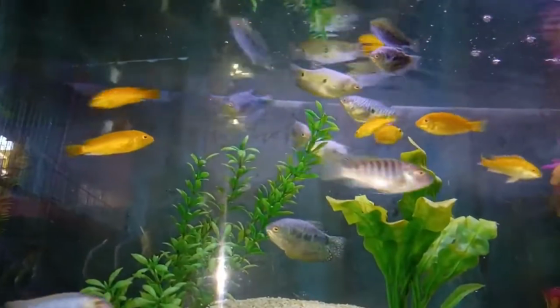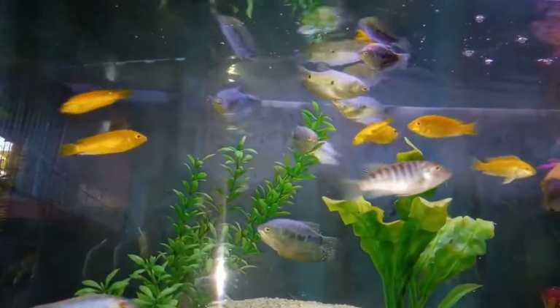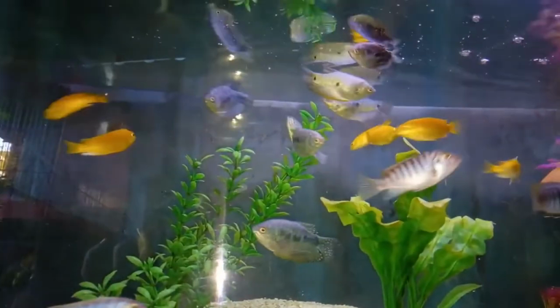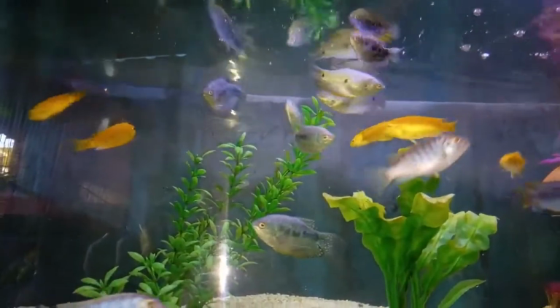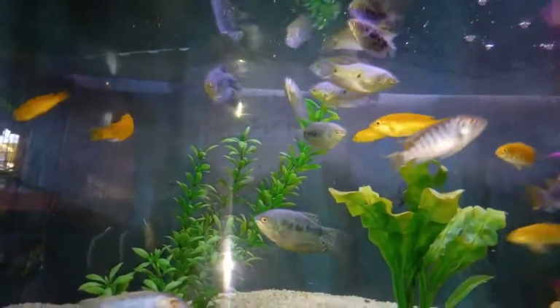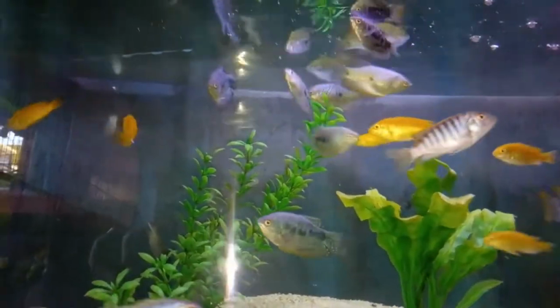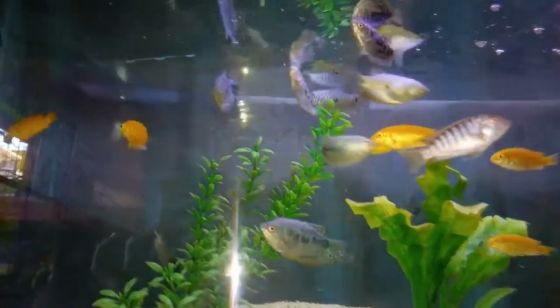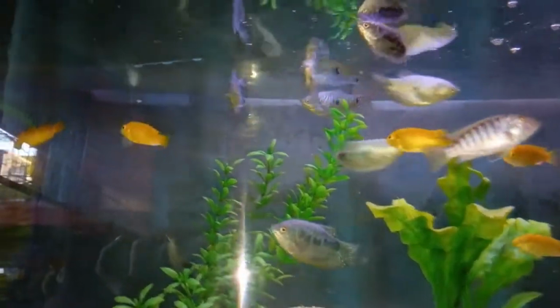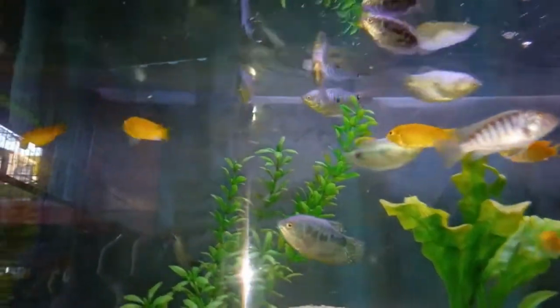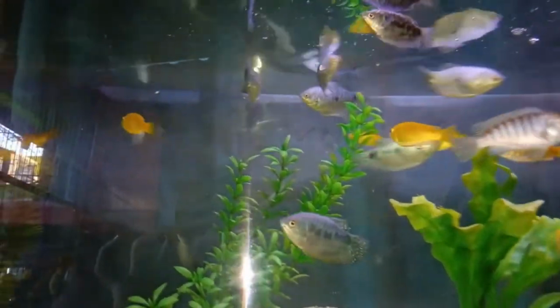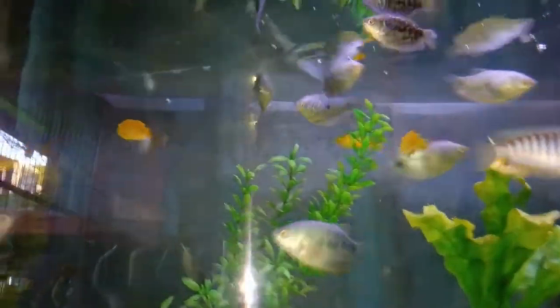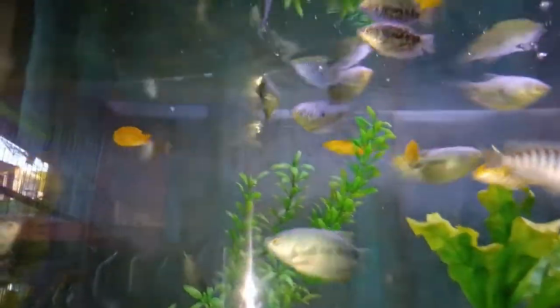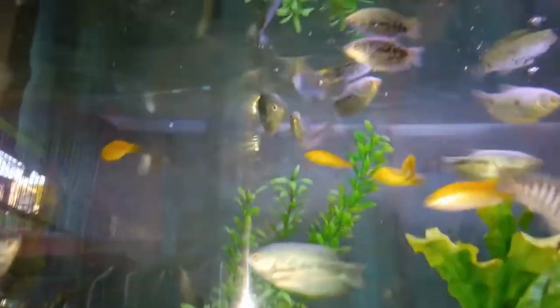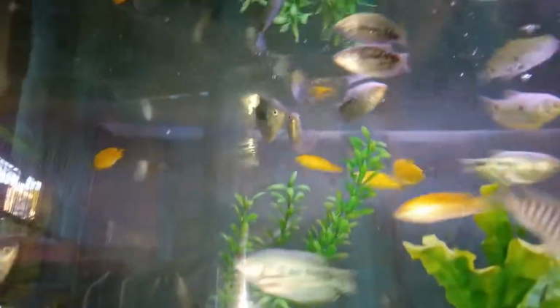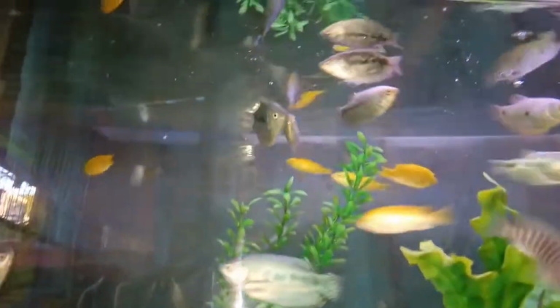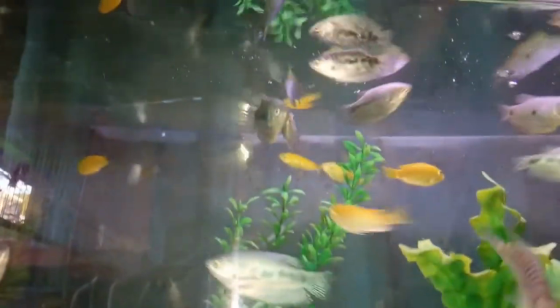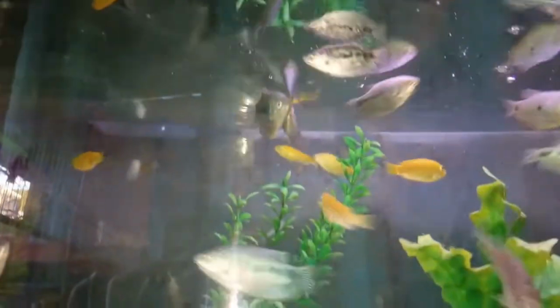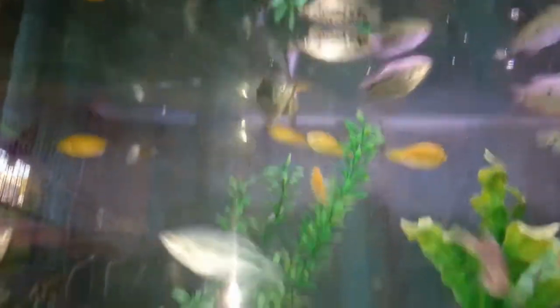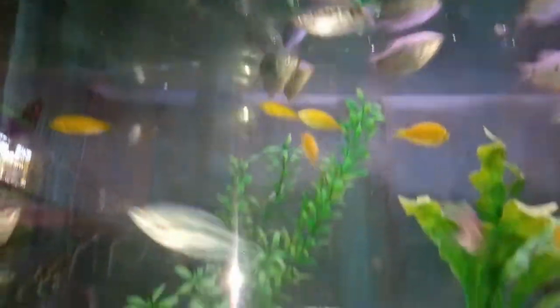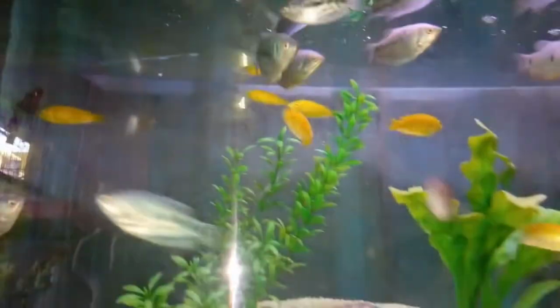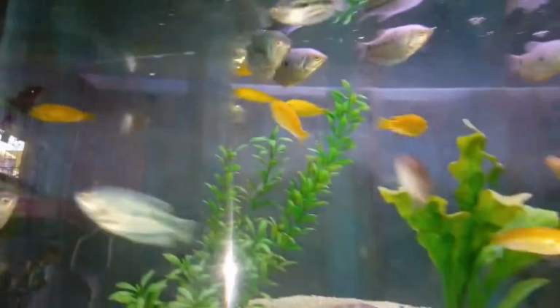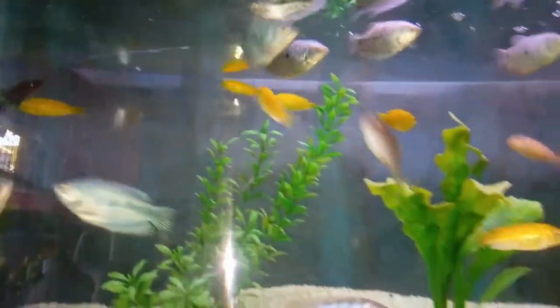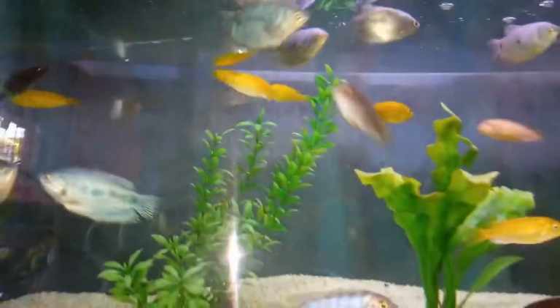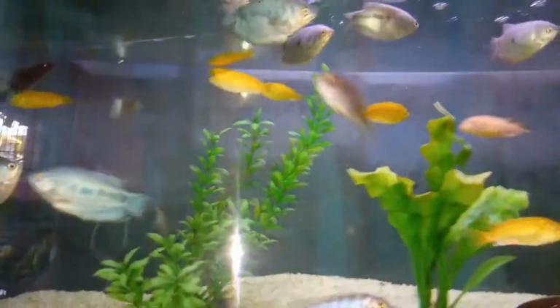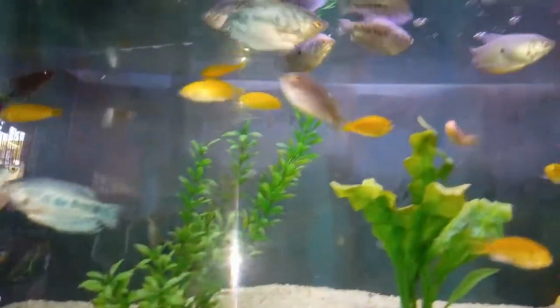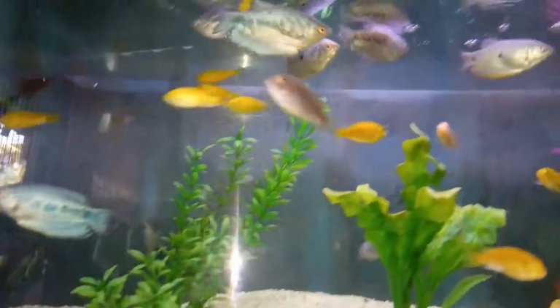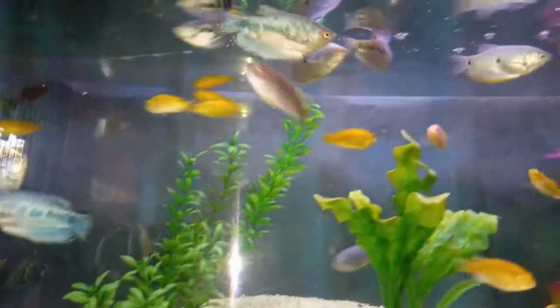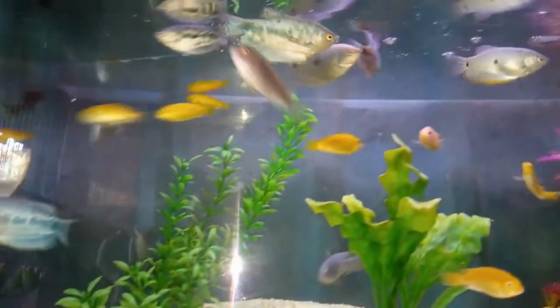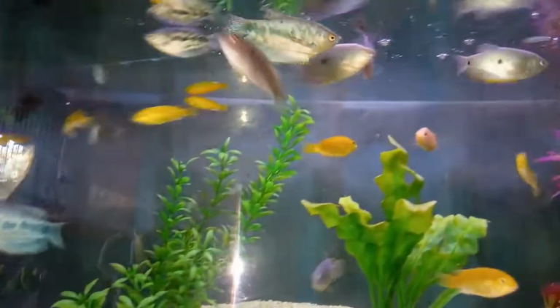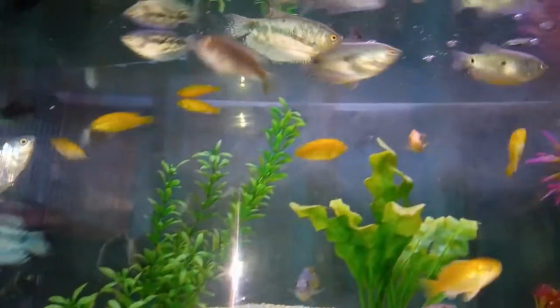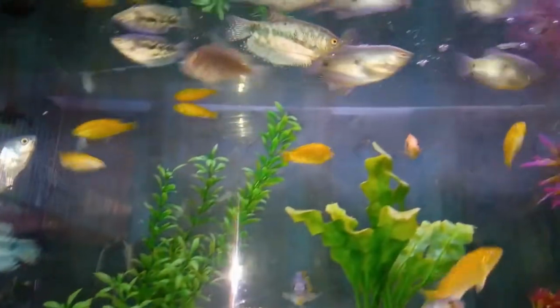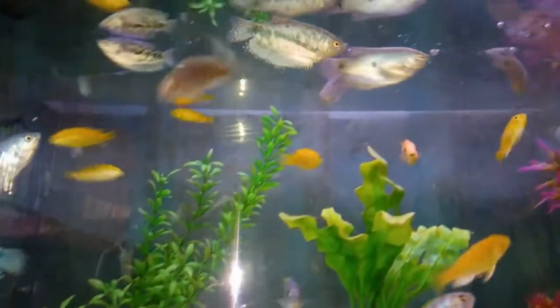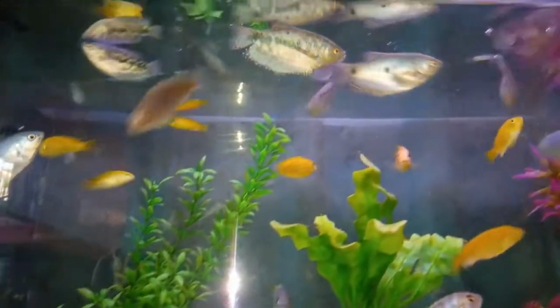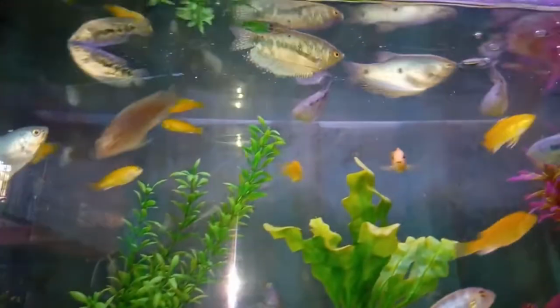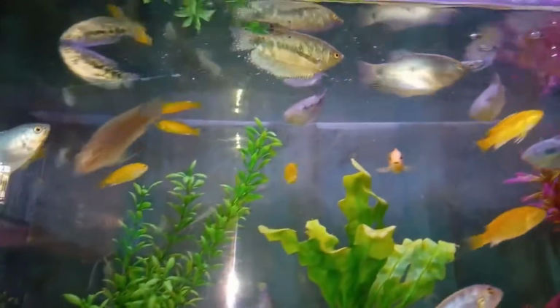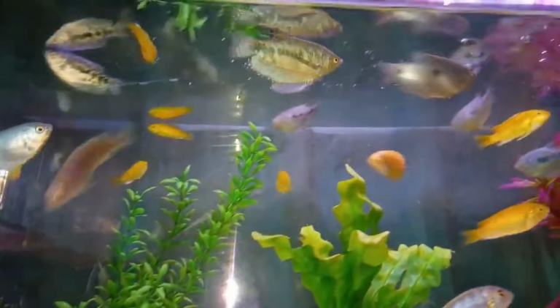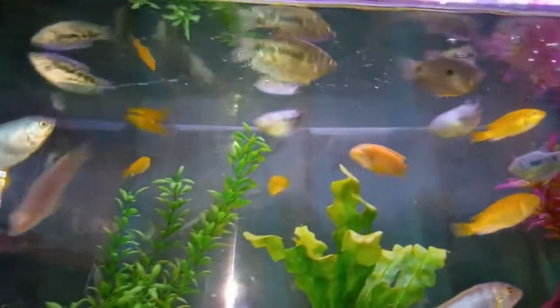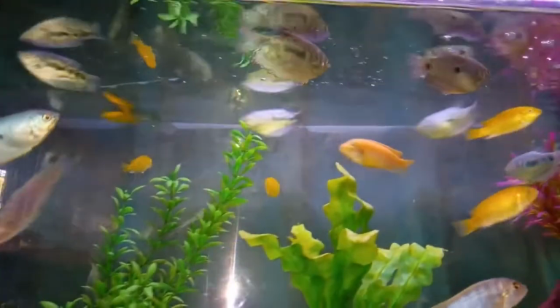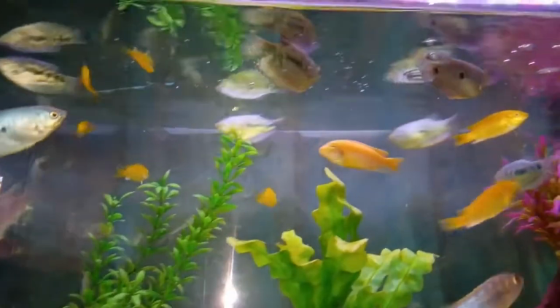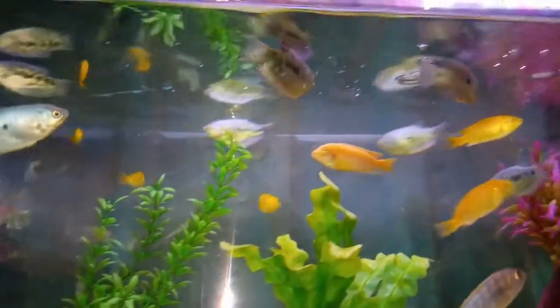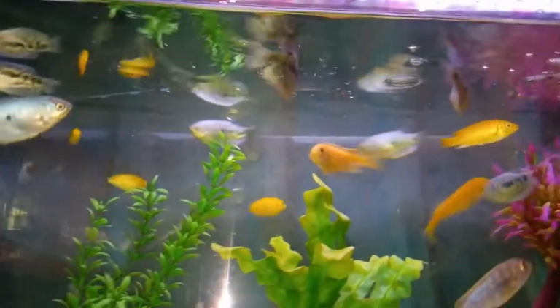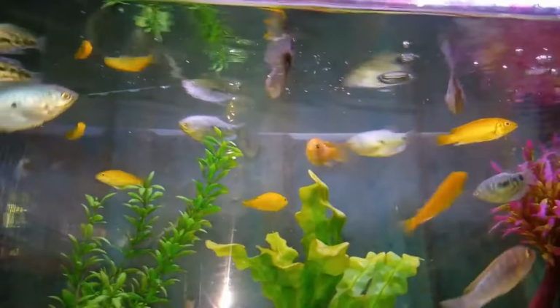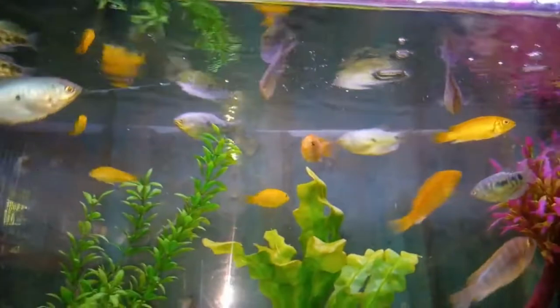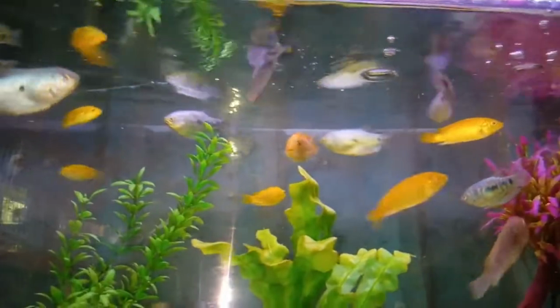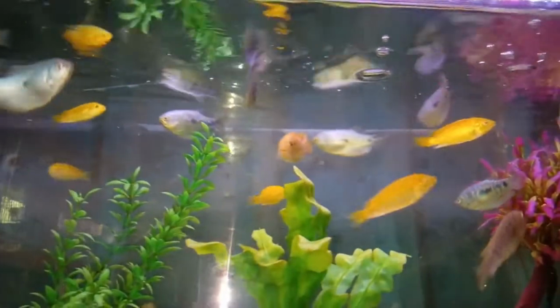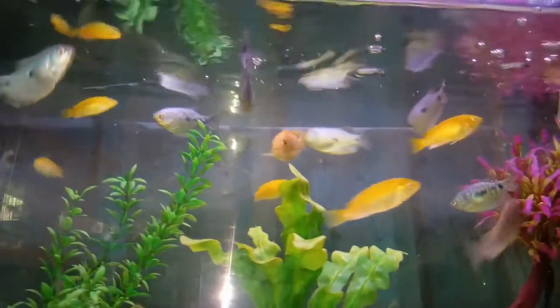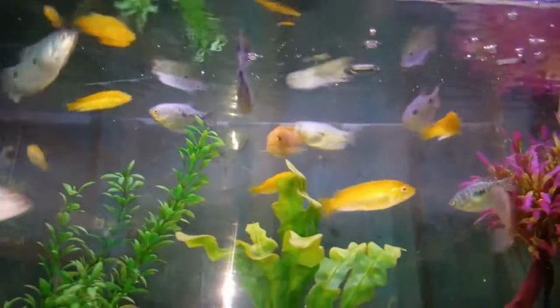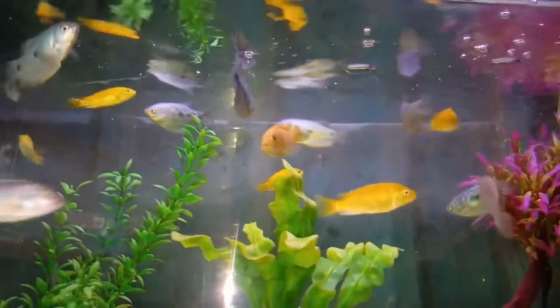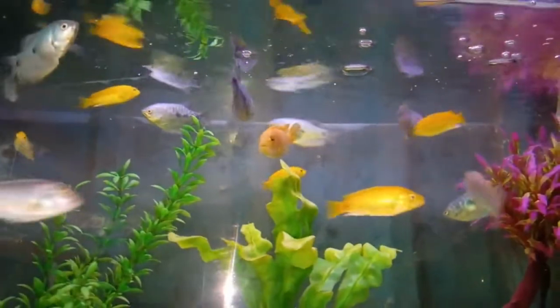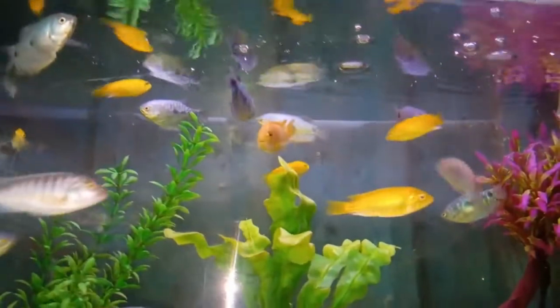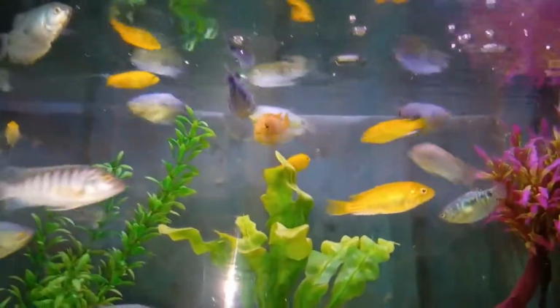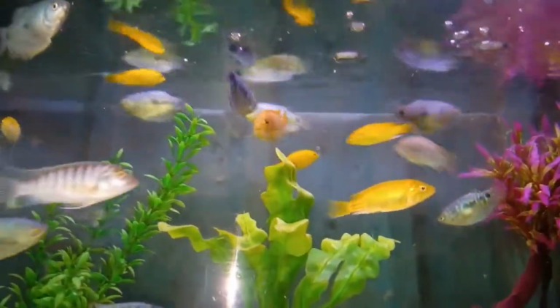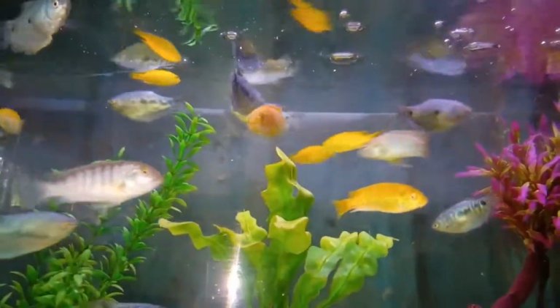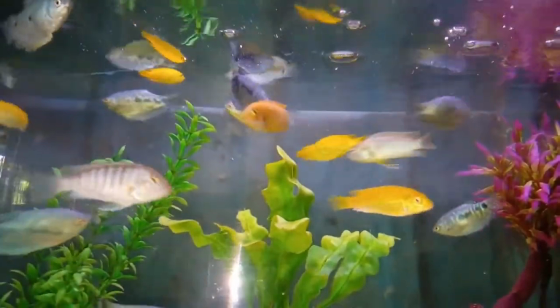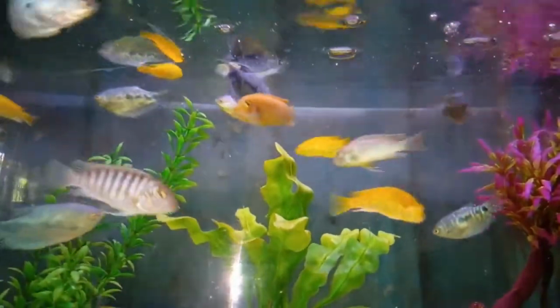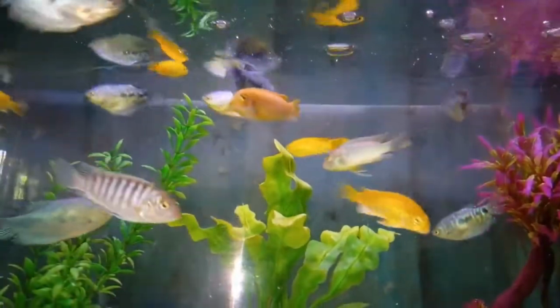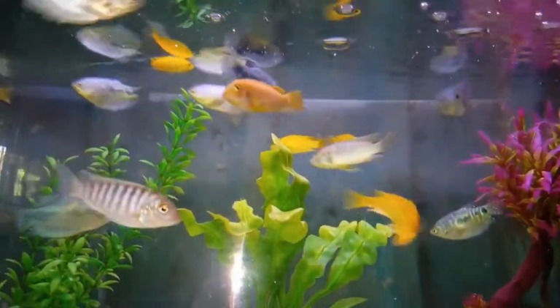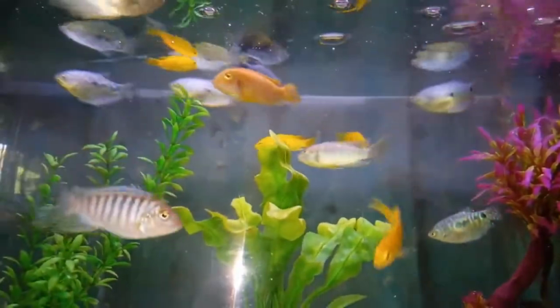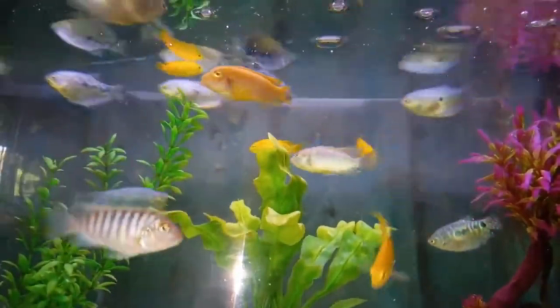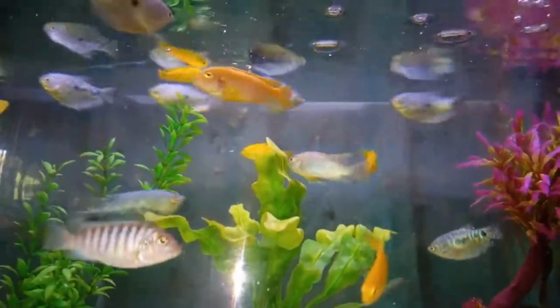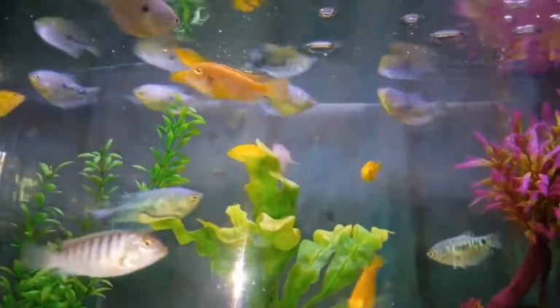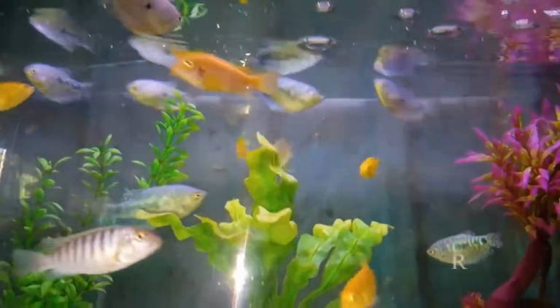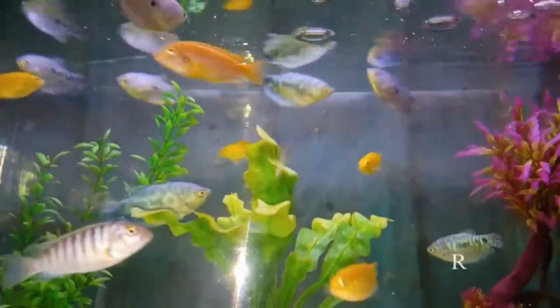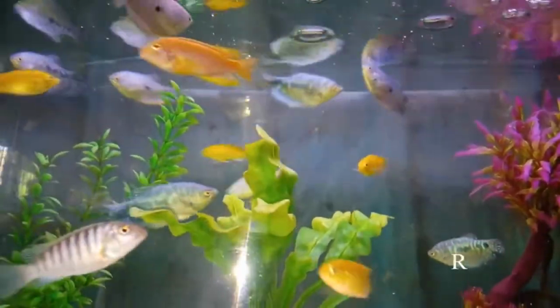Welcome to Ramya's channel. I'm going to see the fish collection in Xeon aquarium shop — I'm going to see the fish collection in this fish tank.